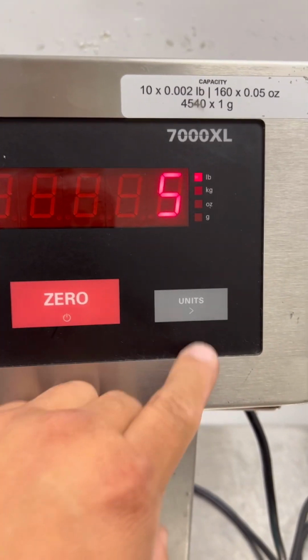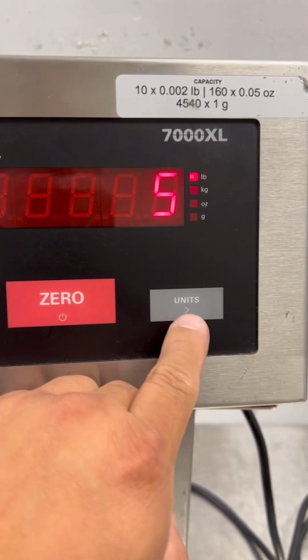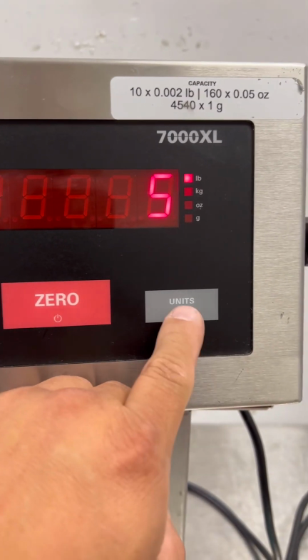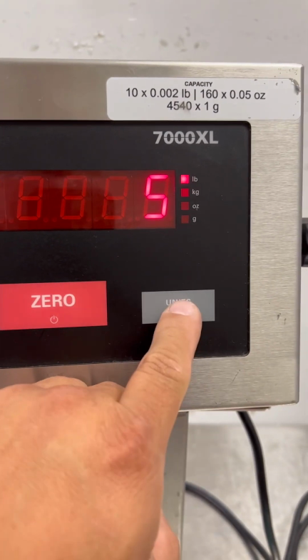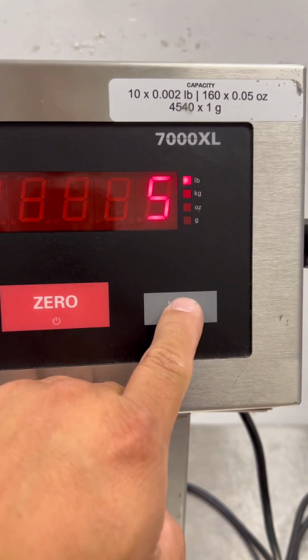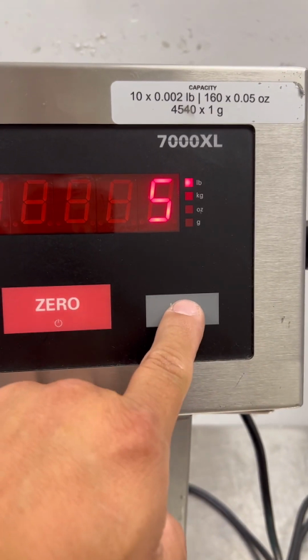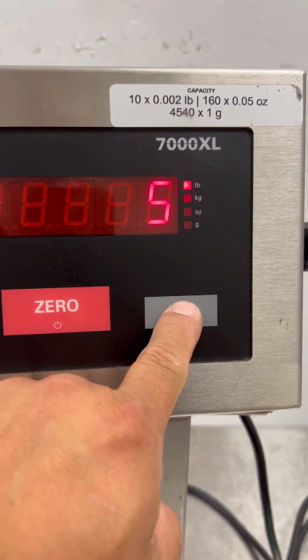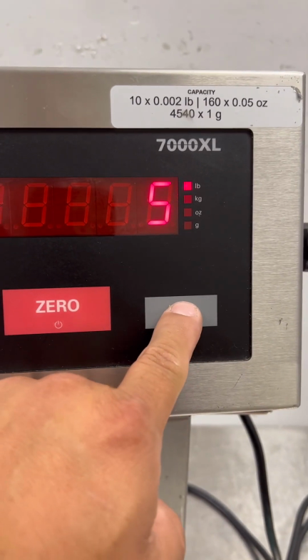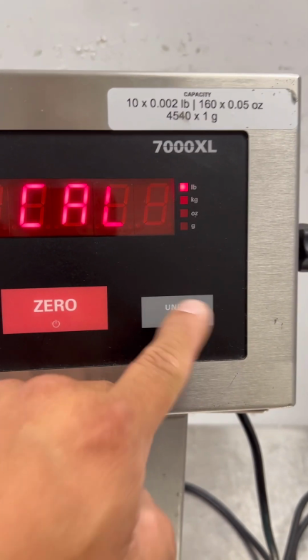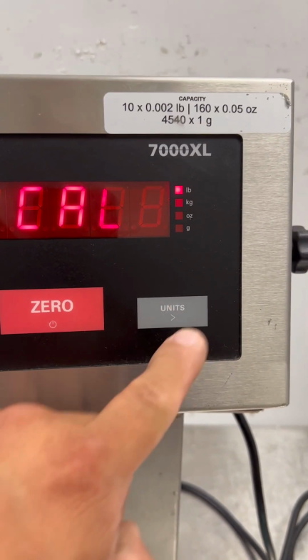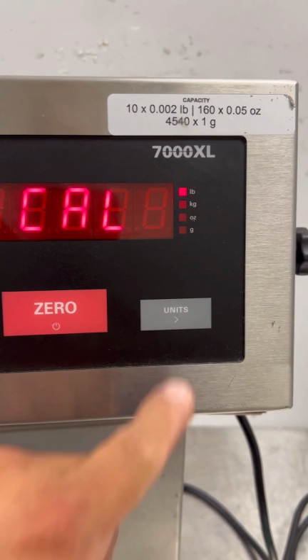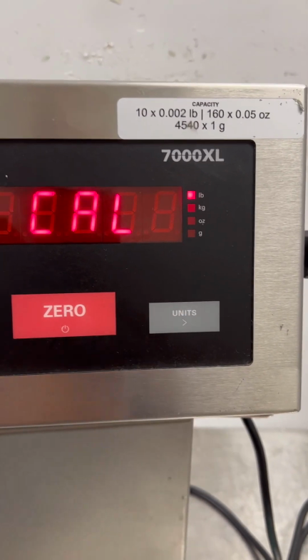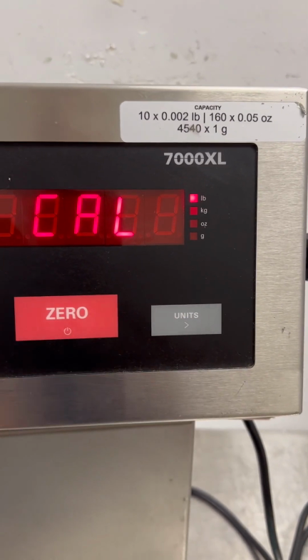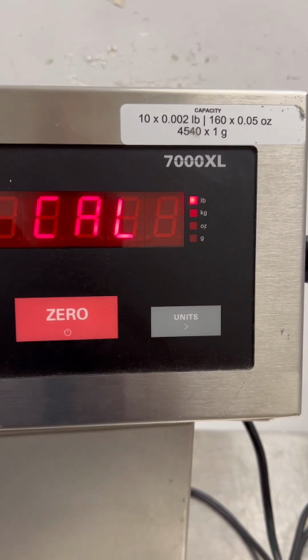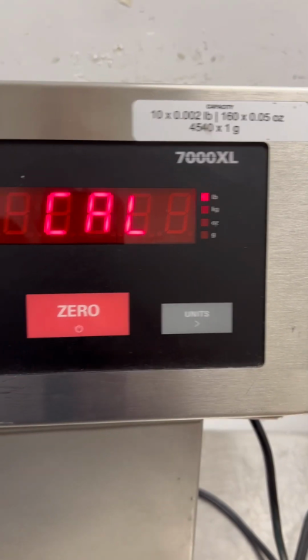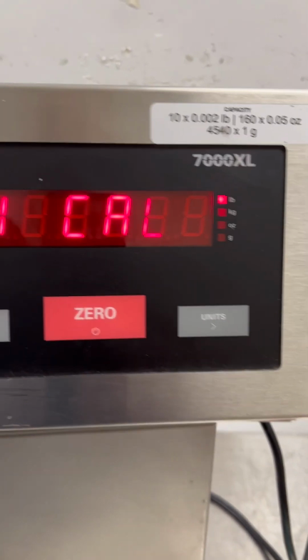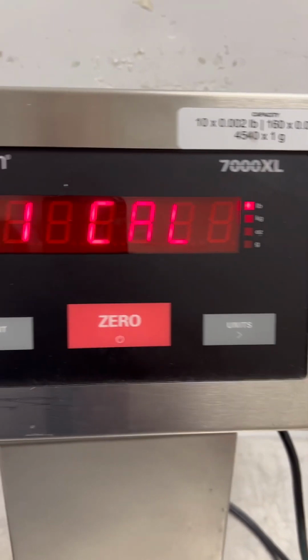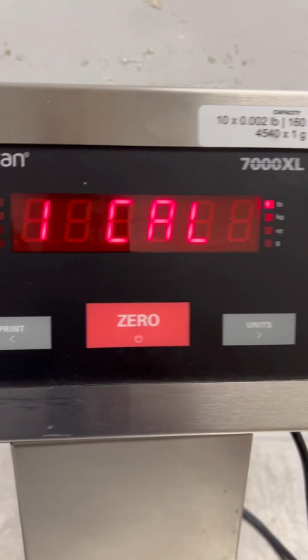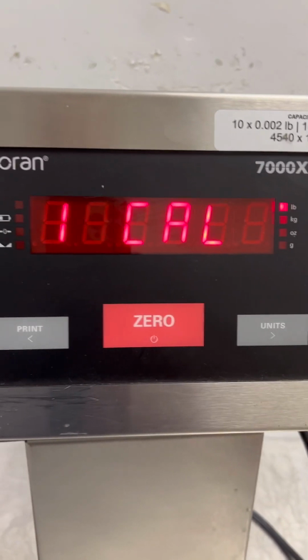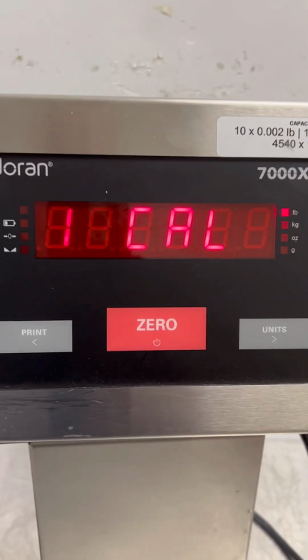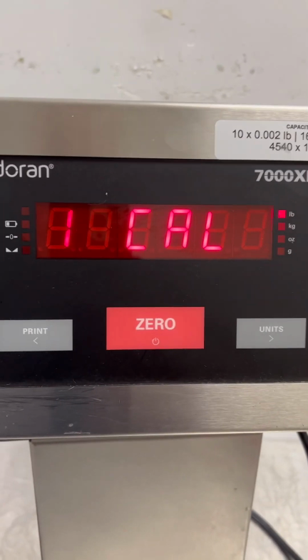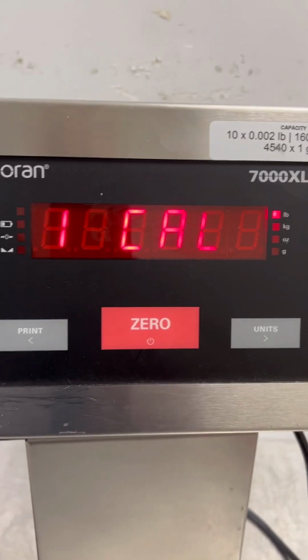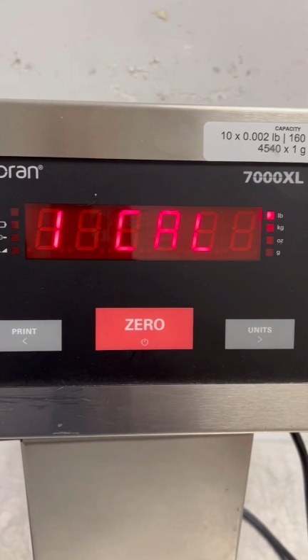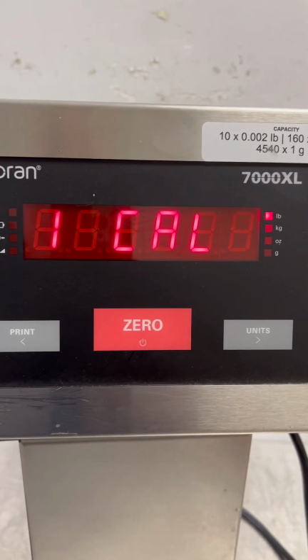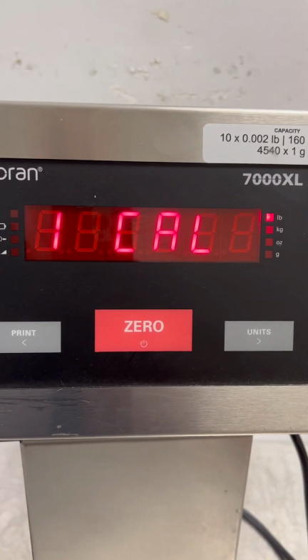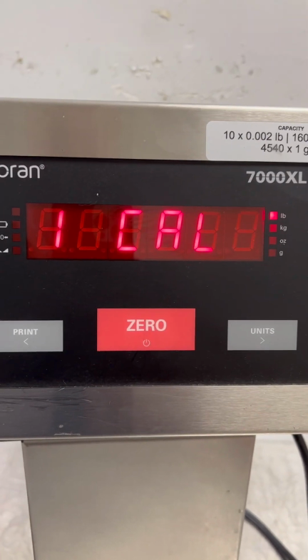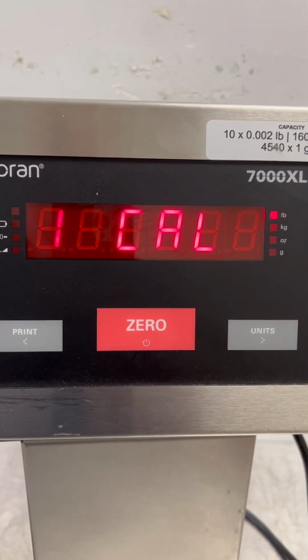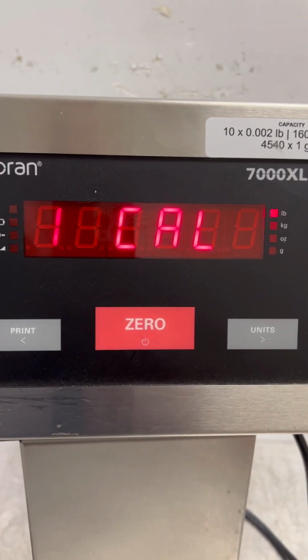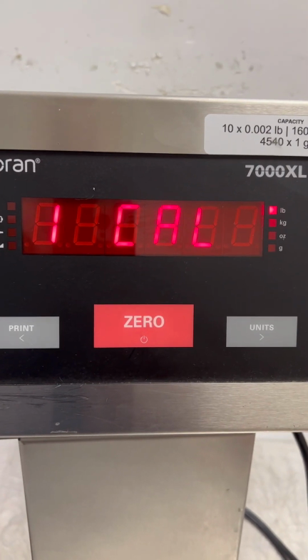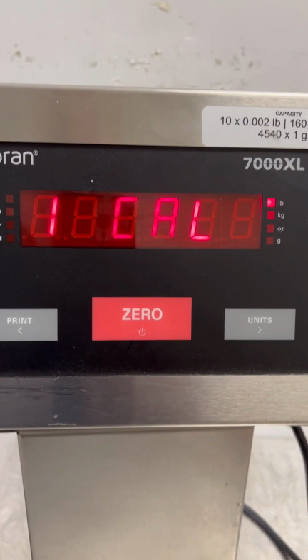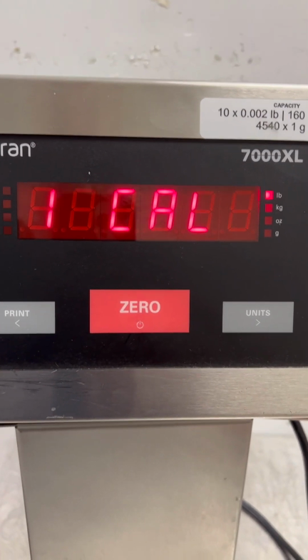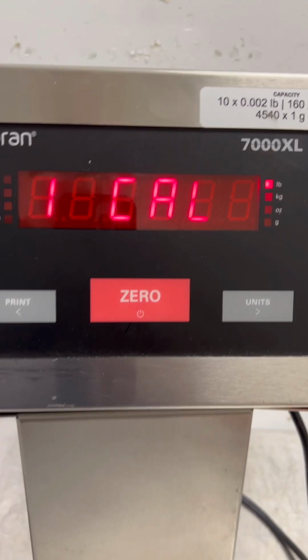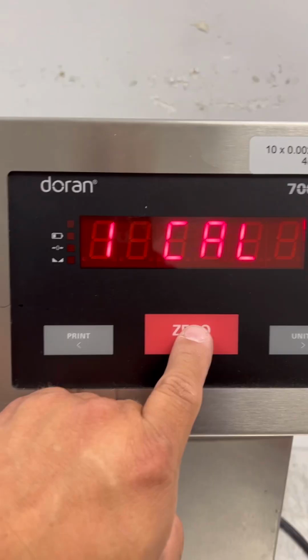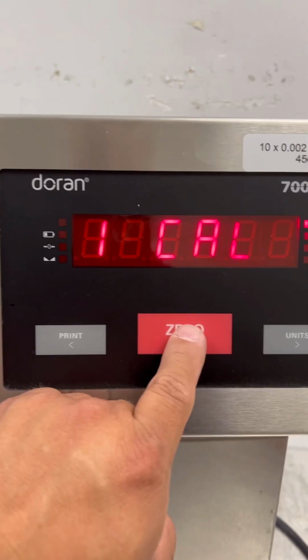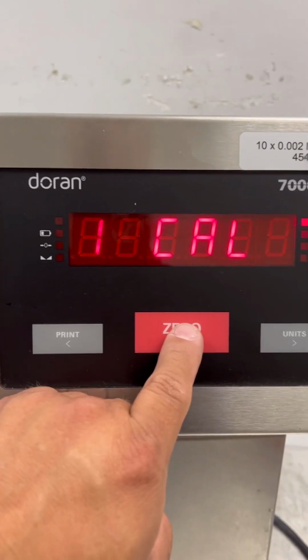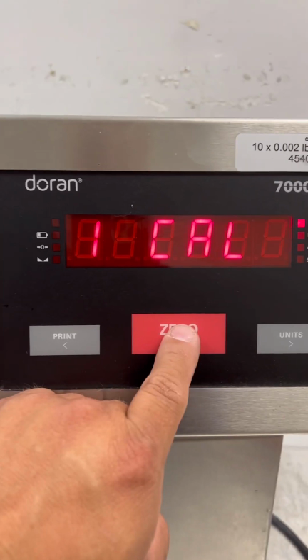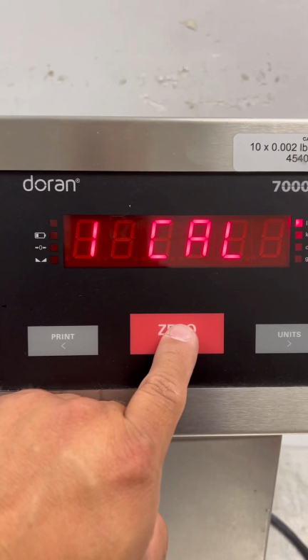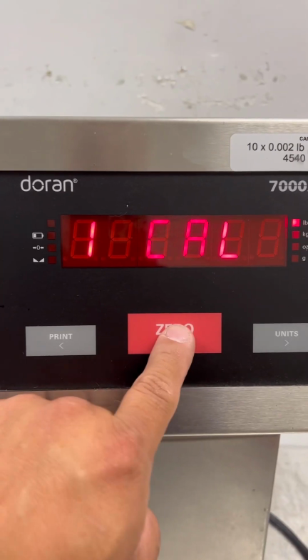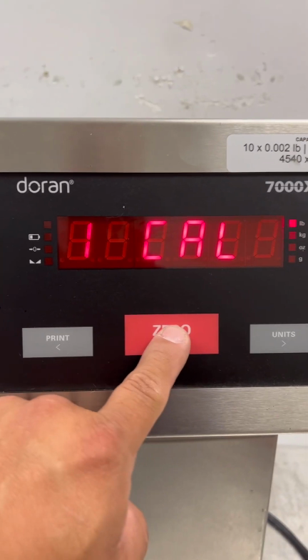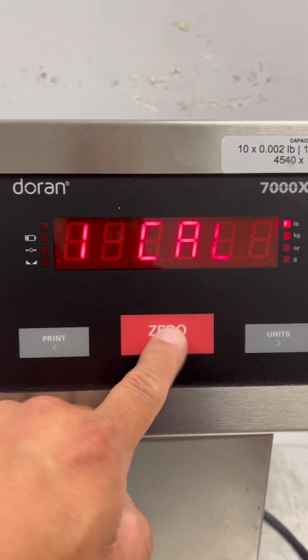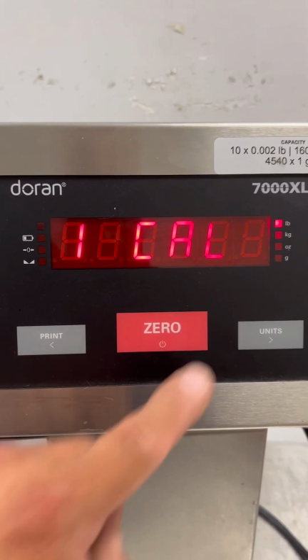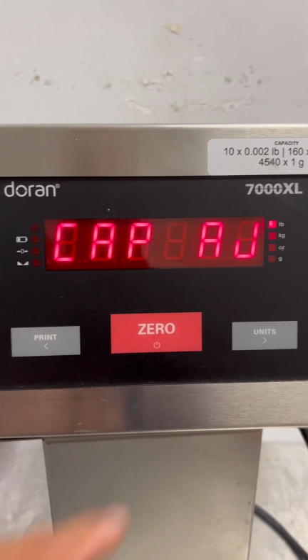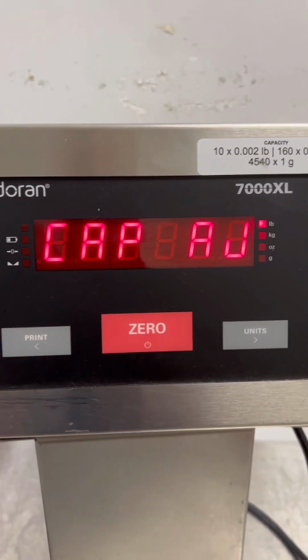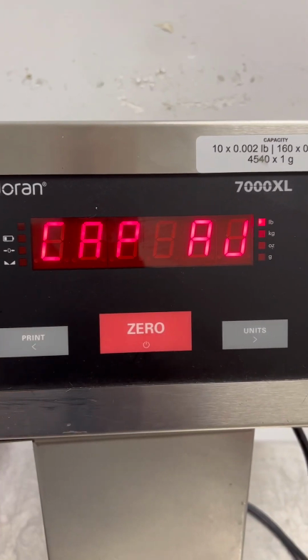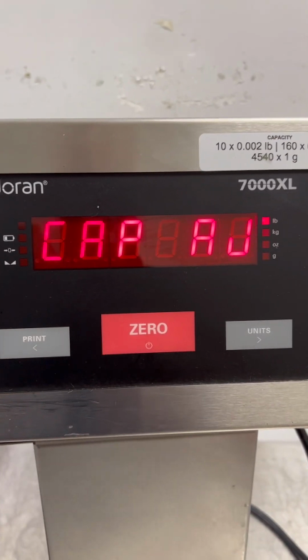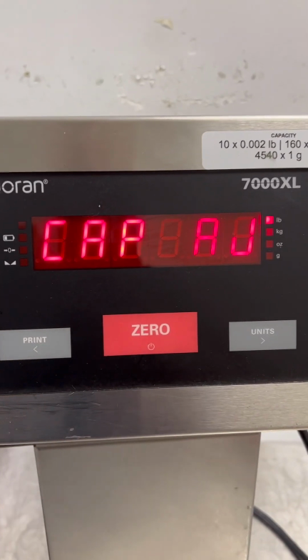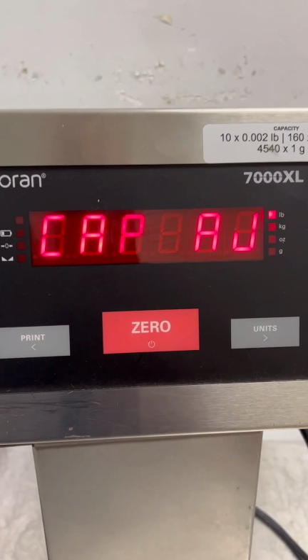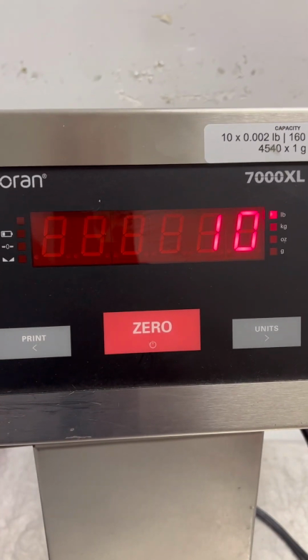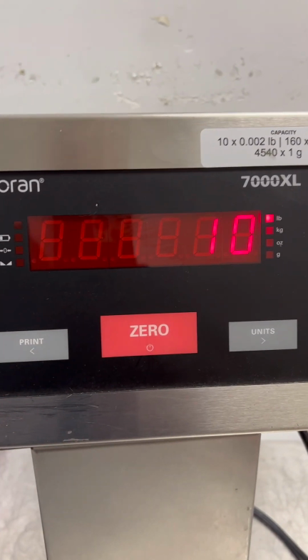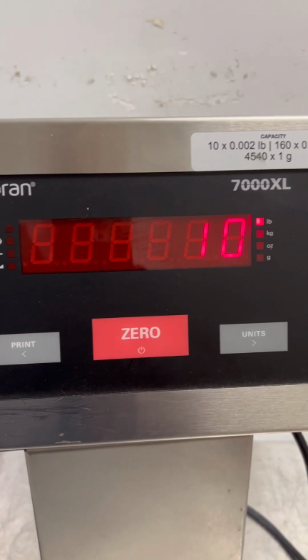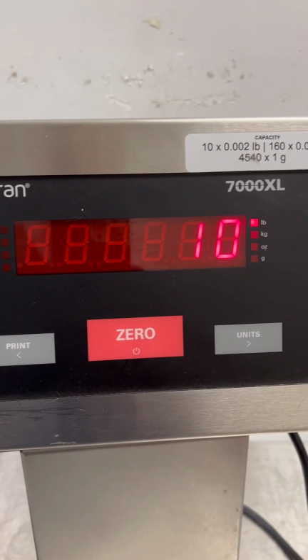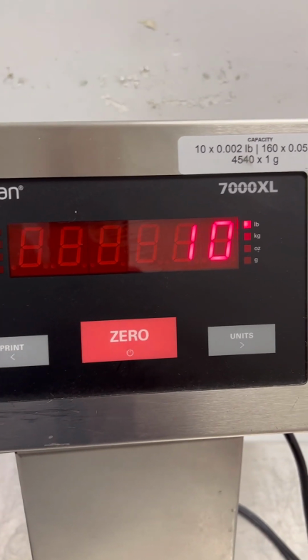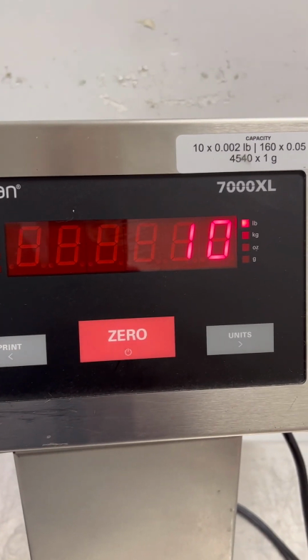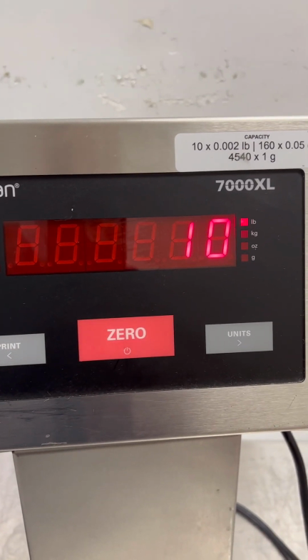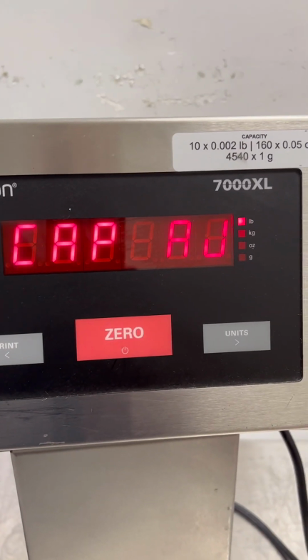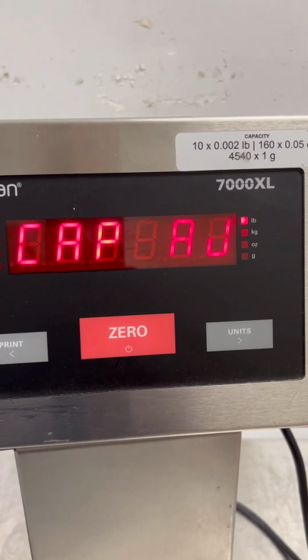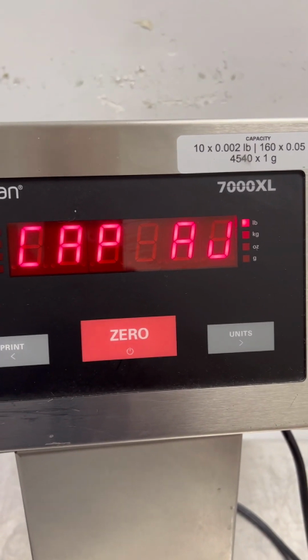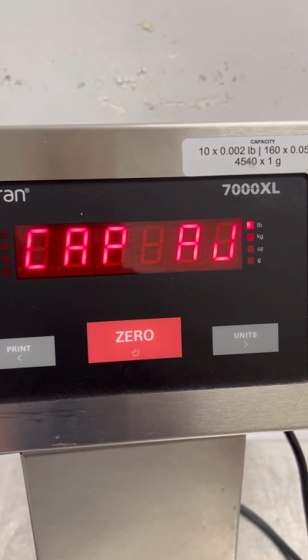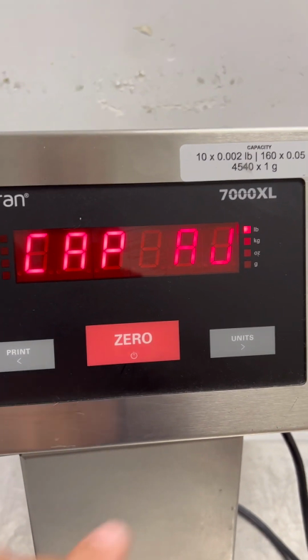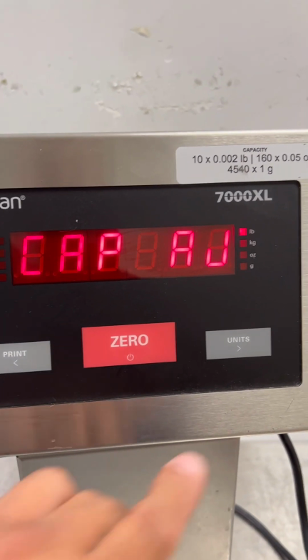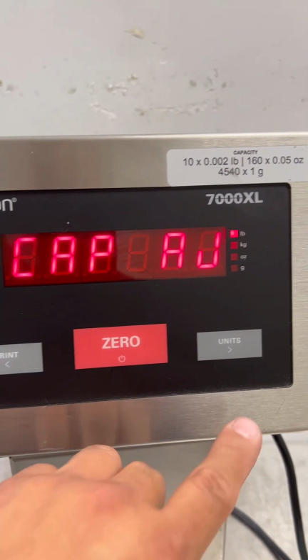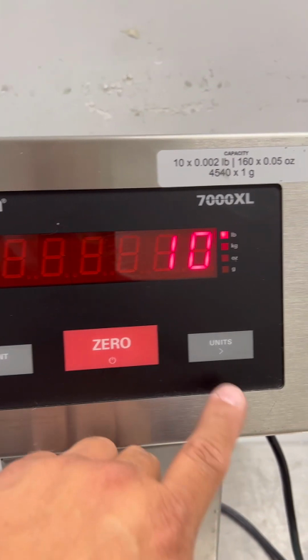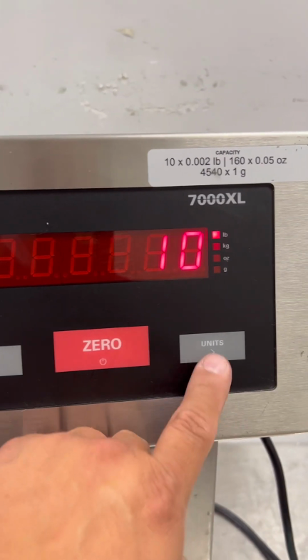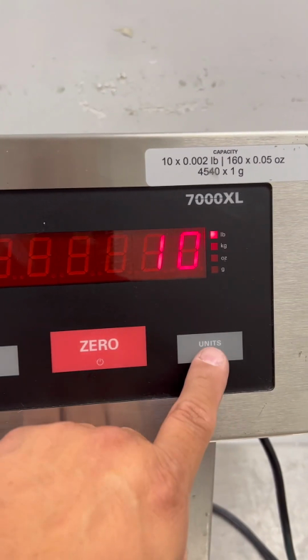That's the units key. It's going to go into one cal. Press zero — that's the capacity adjustment.